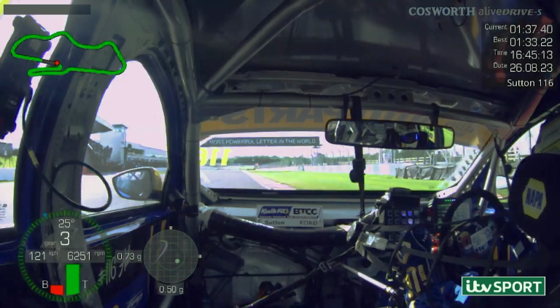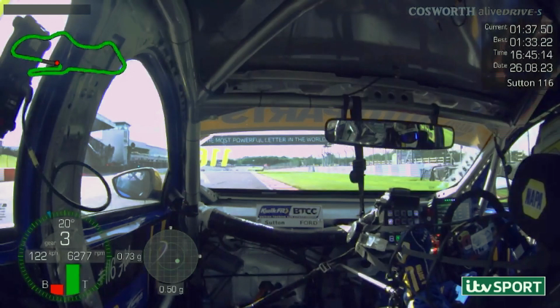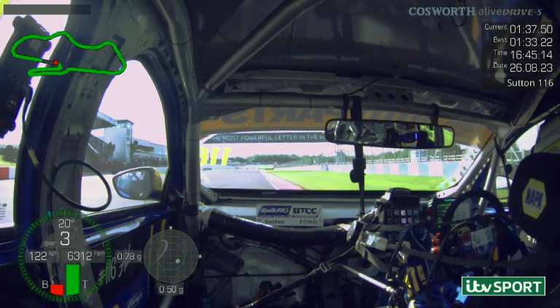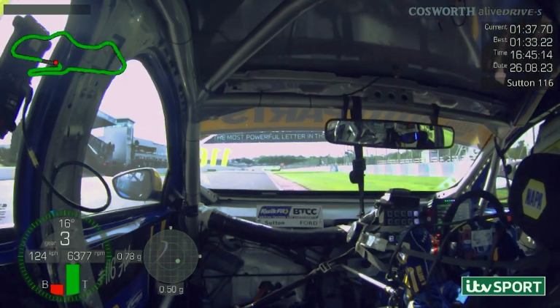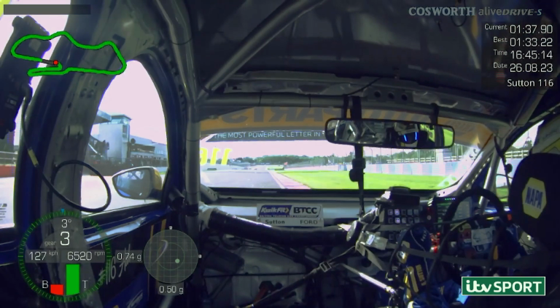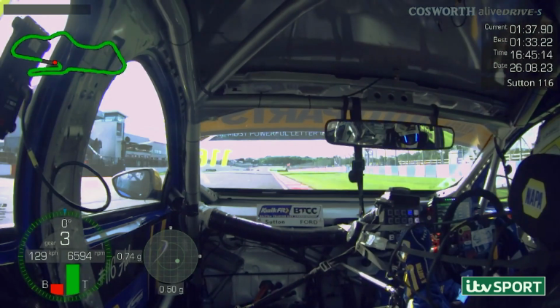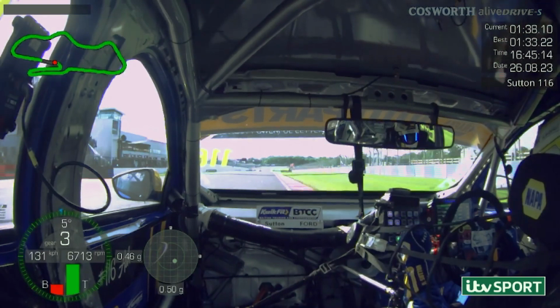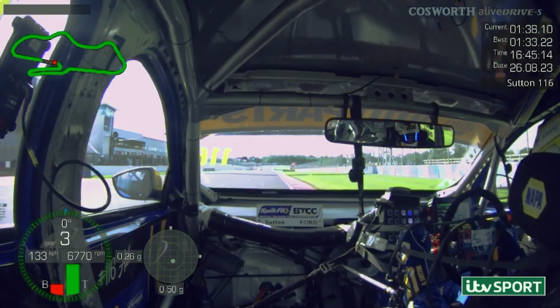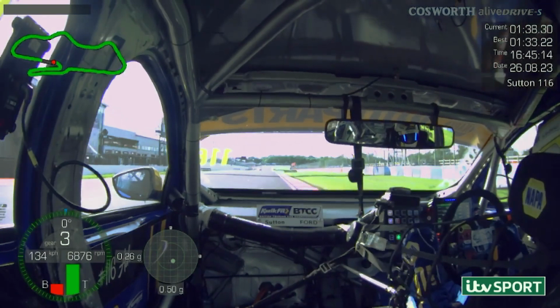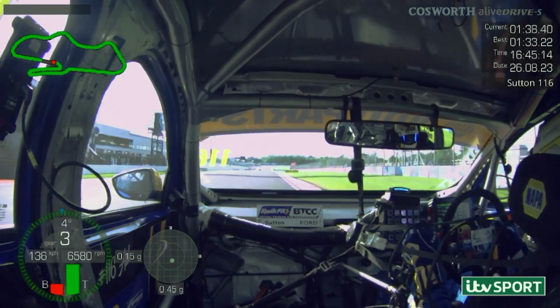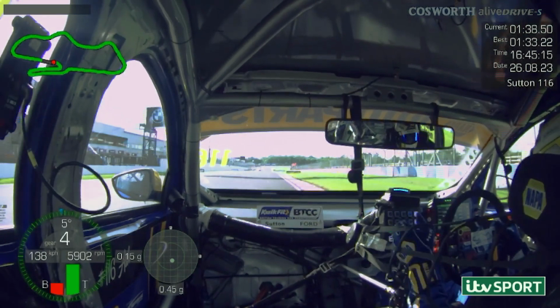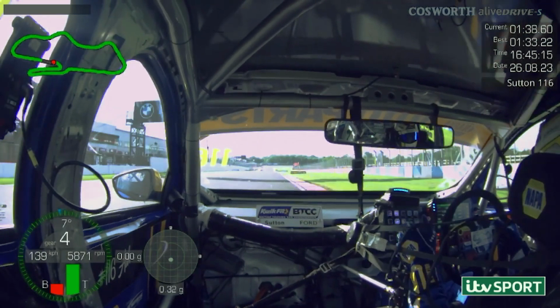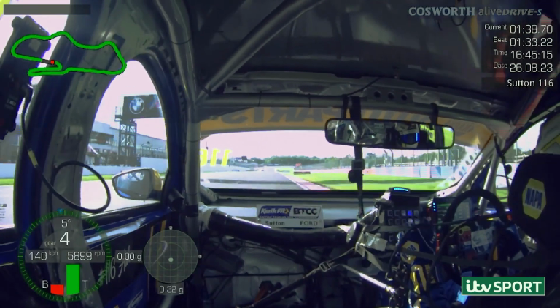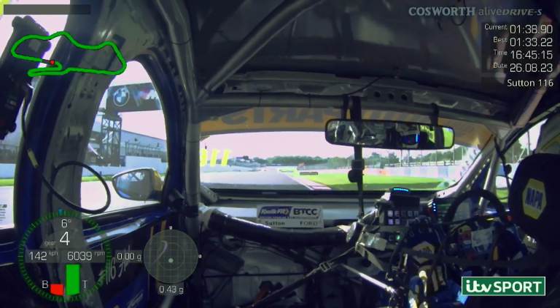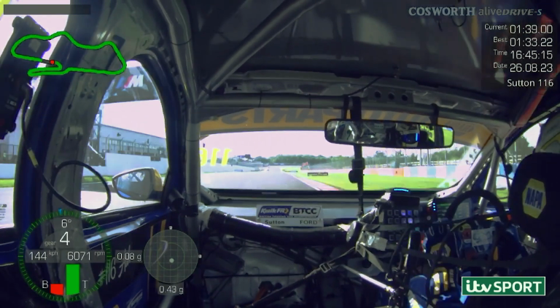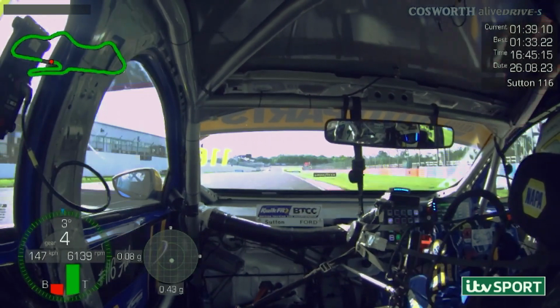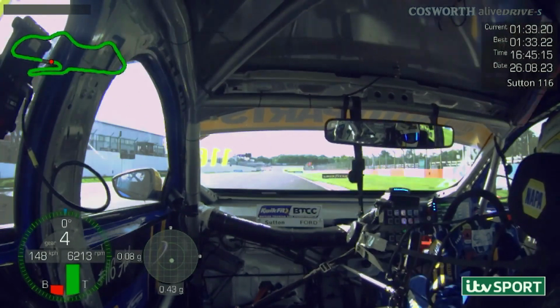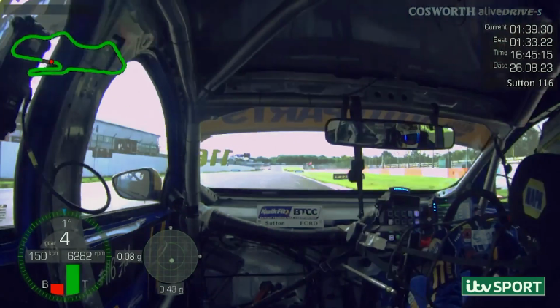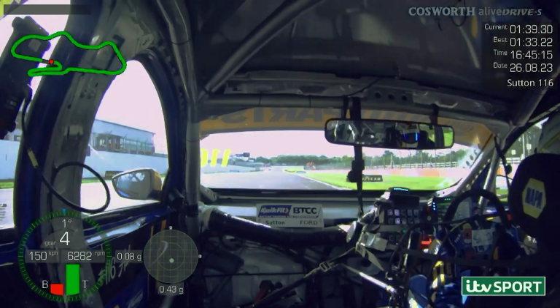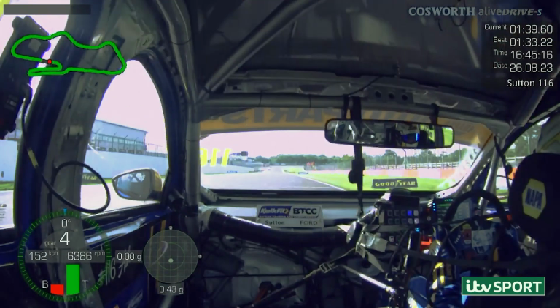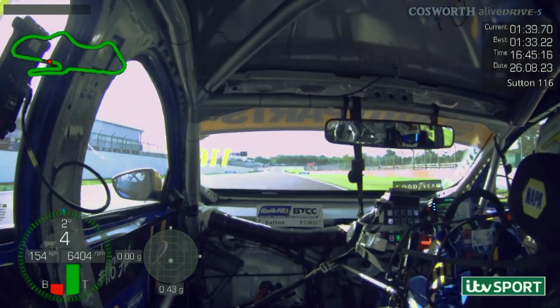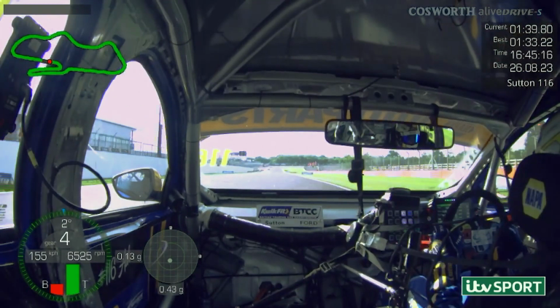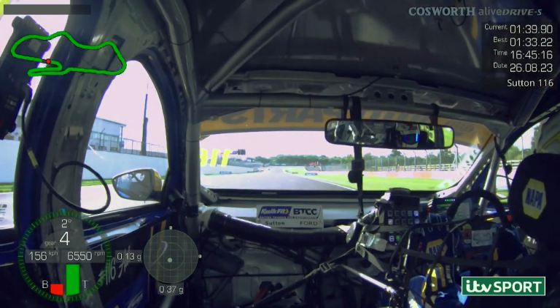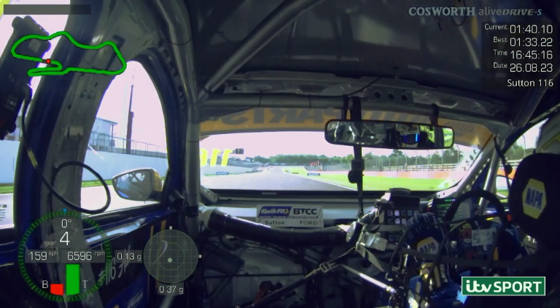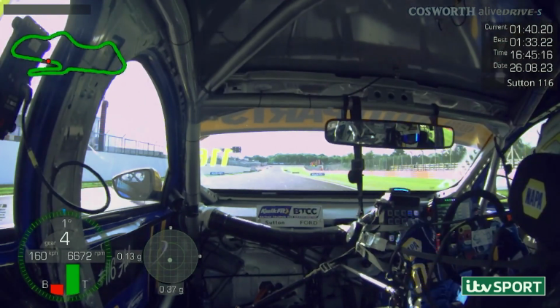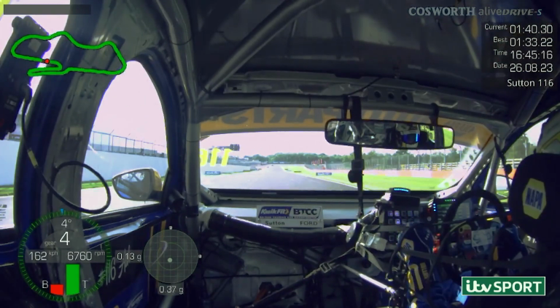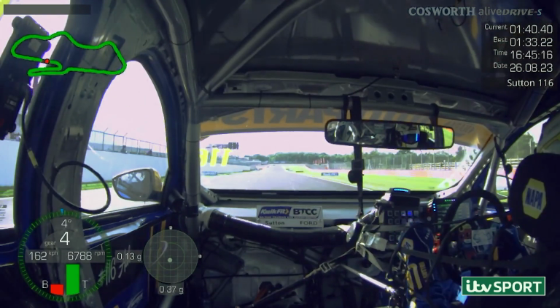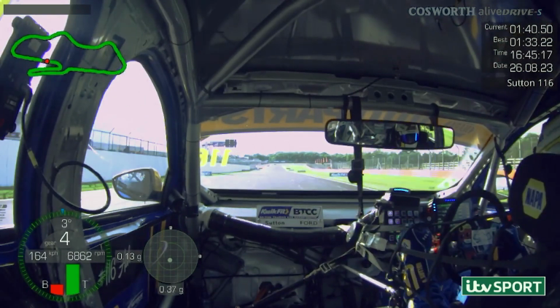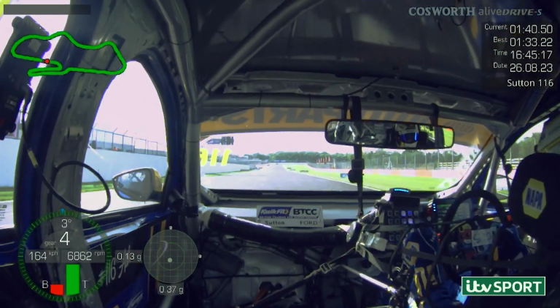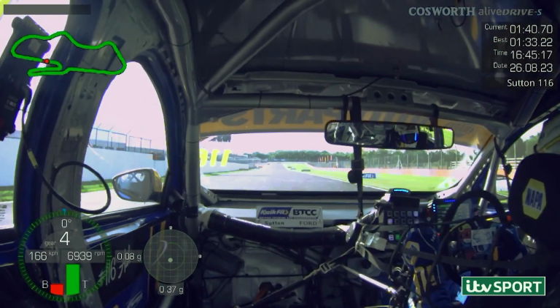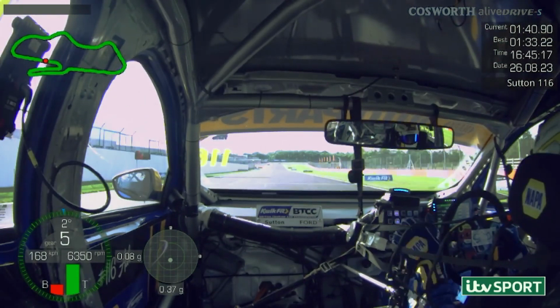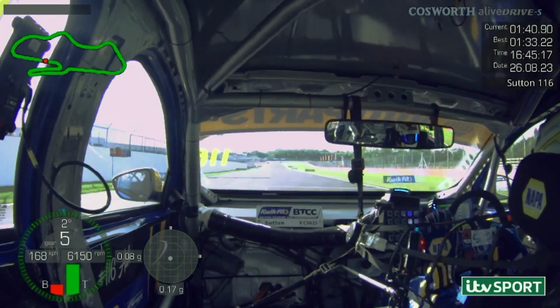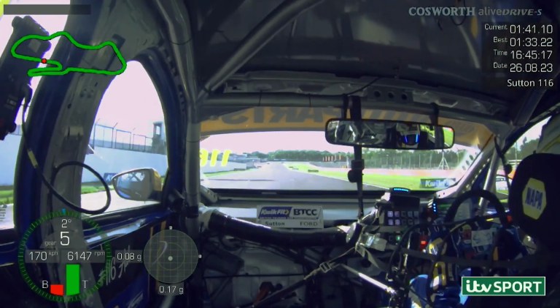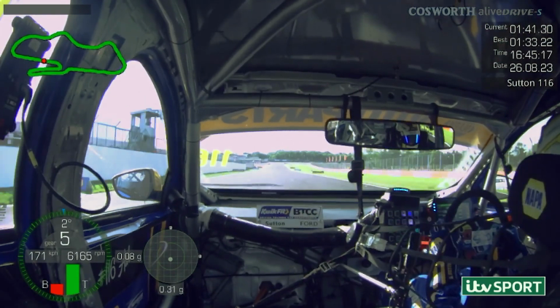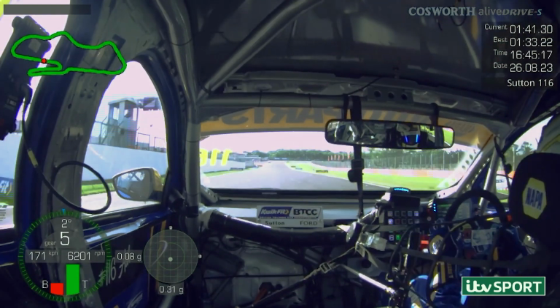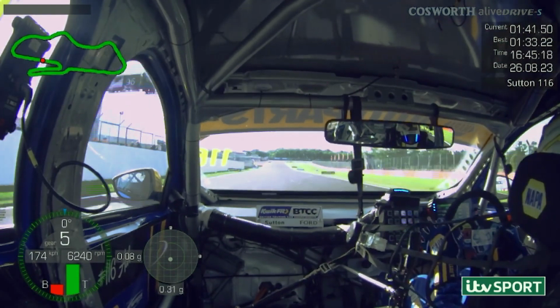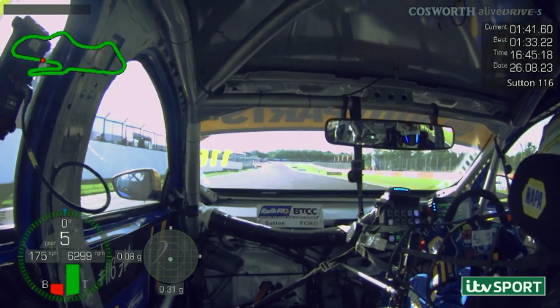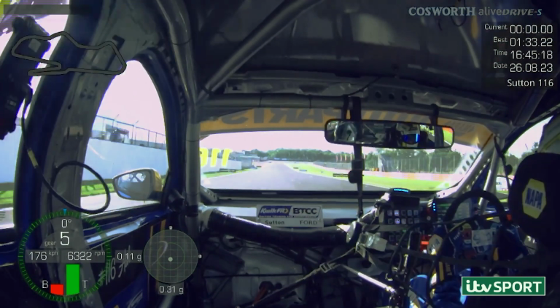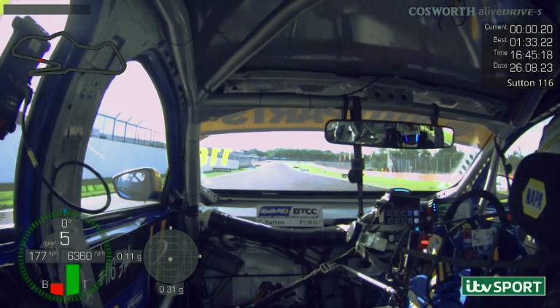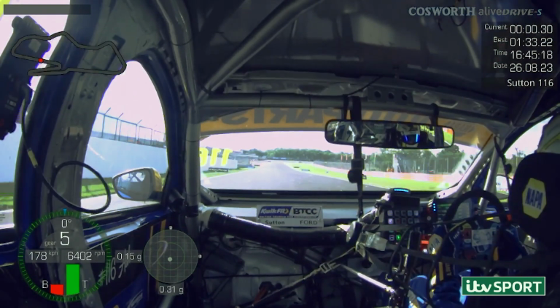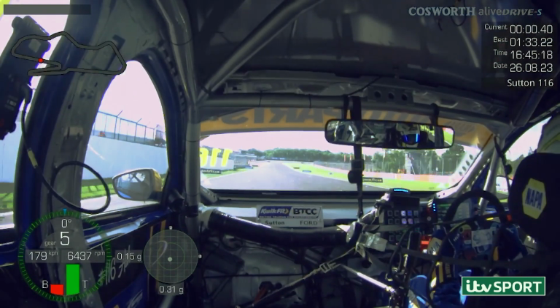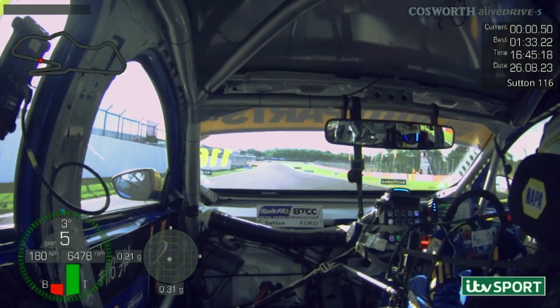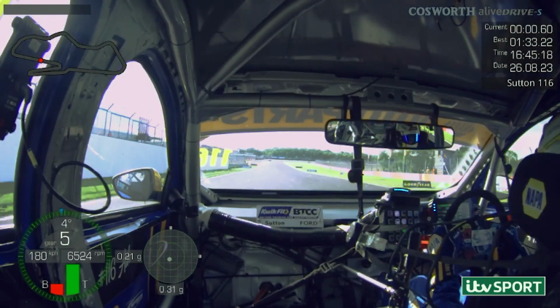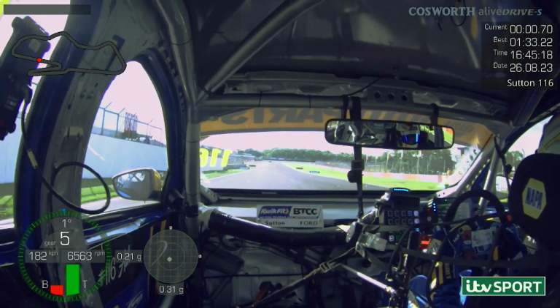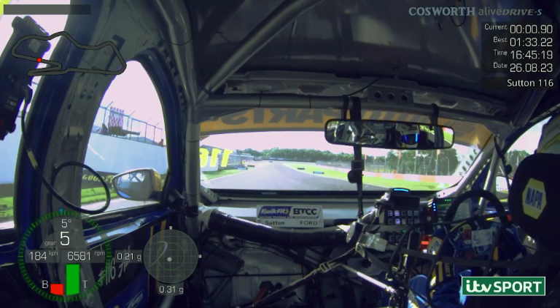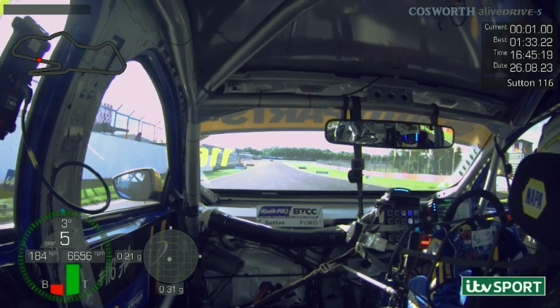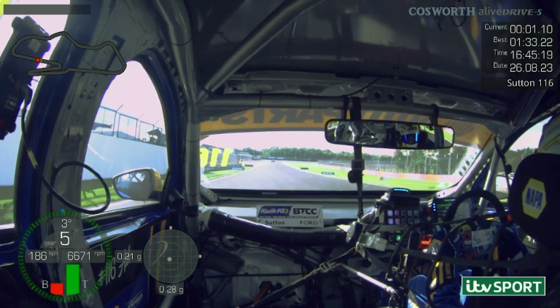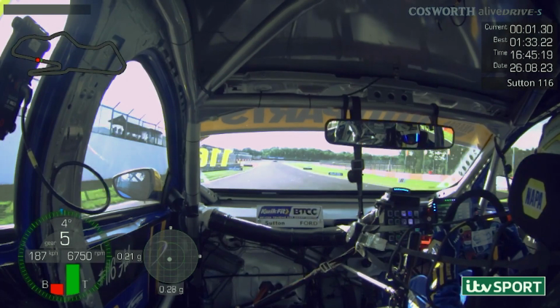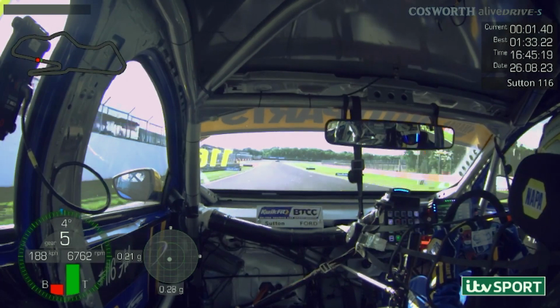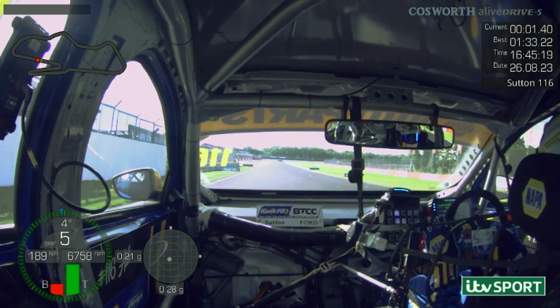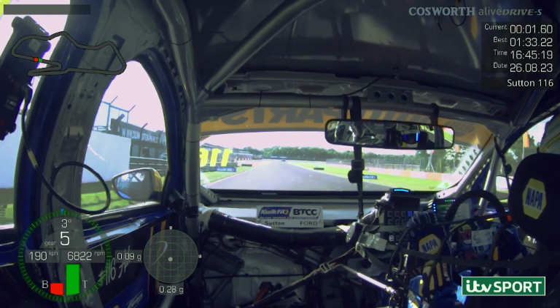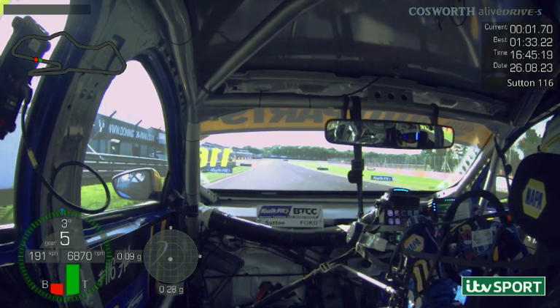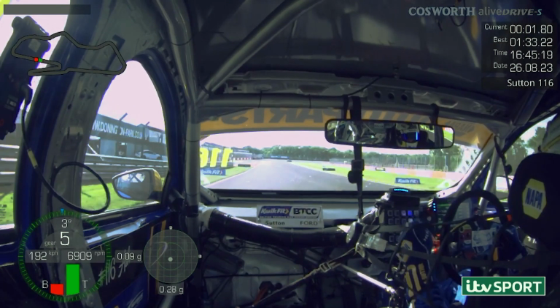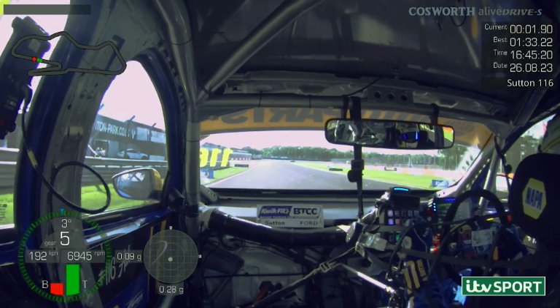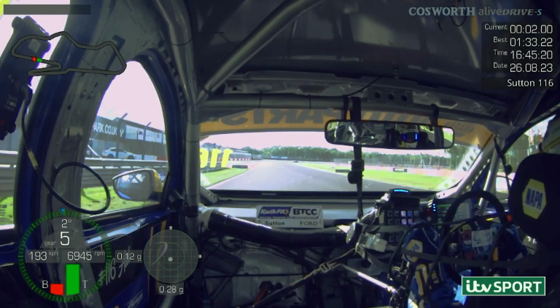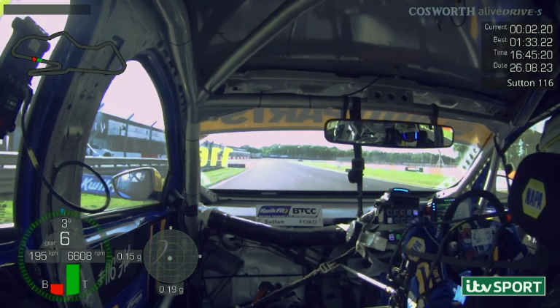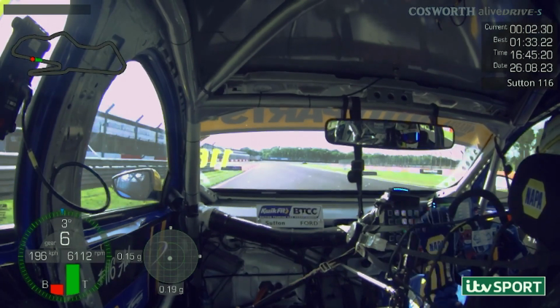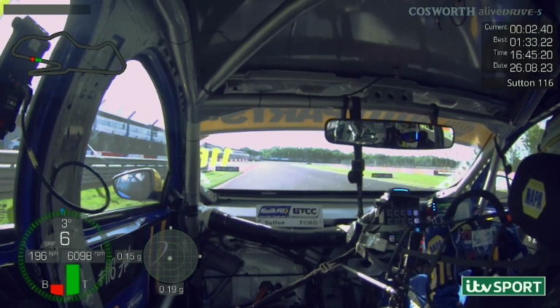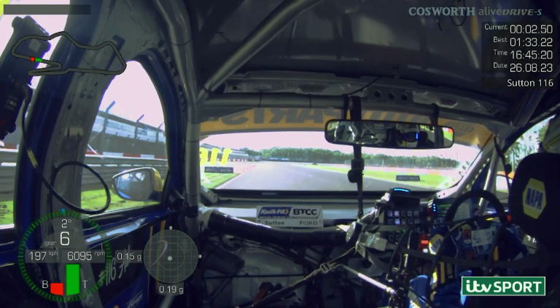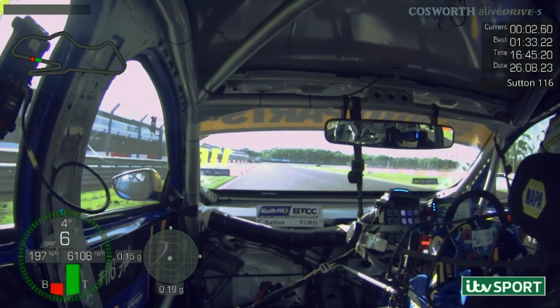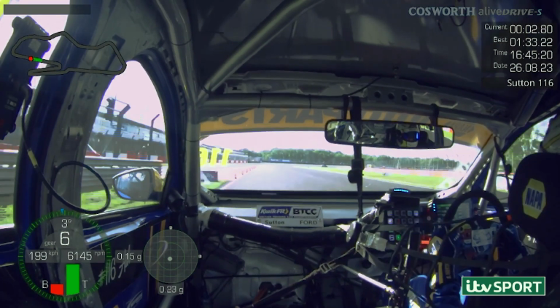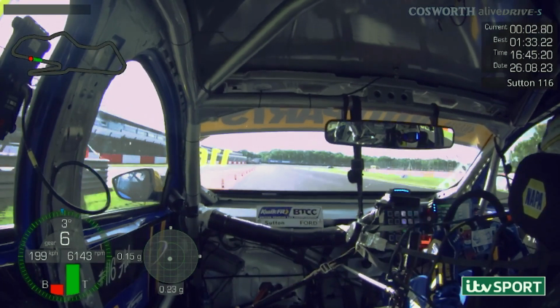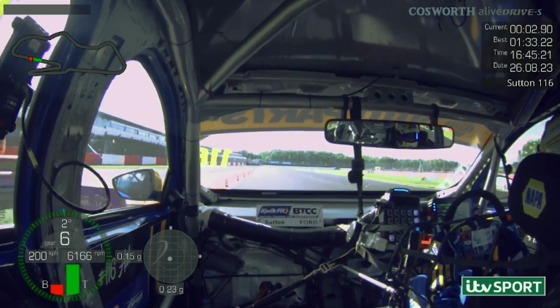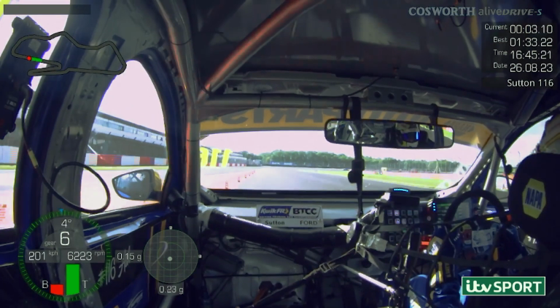So here we are at Doddington Park GP for my pole lap. Down to turn one, we're braking a little bit later than we normally do.